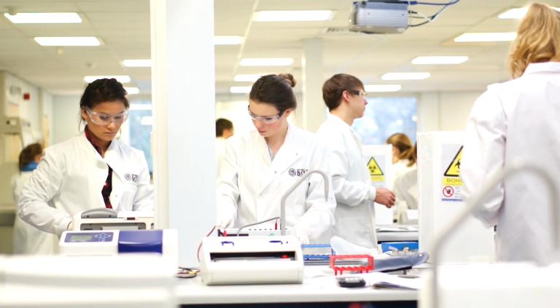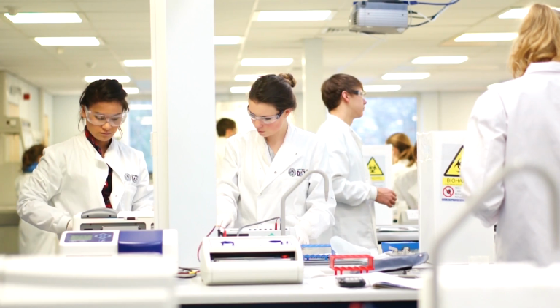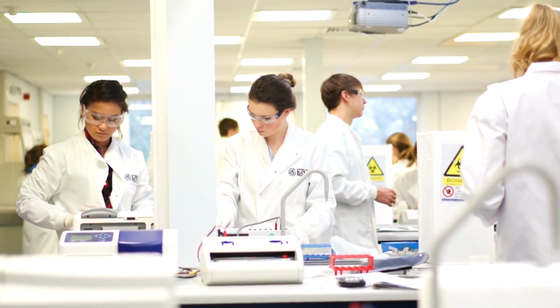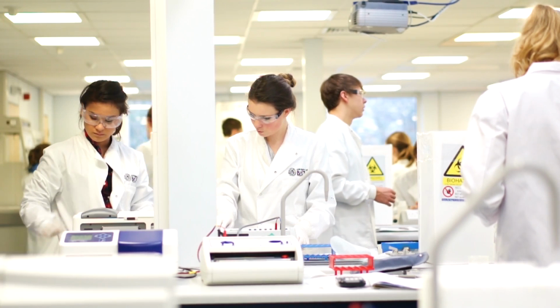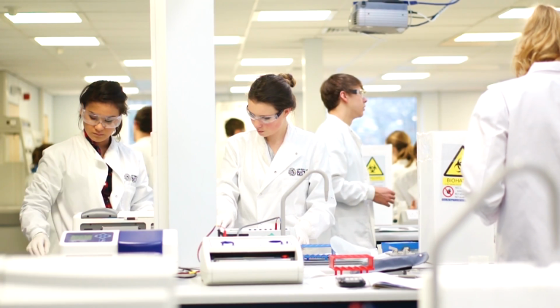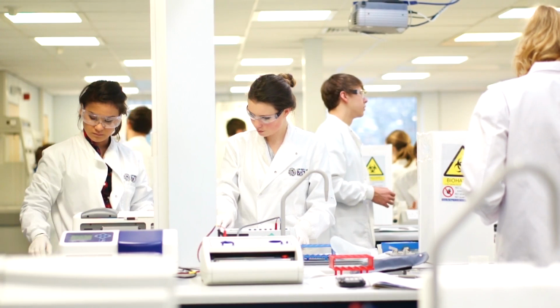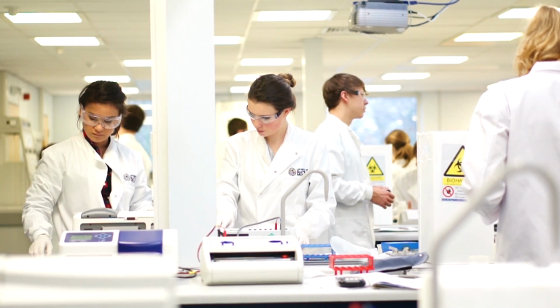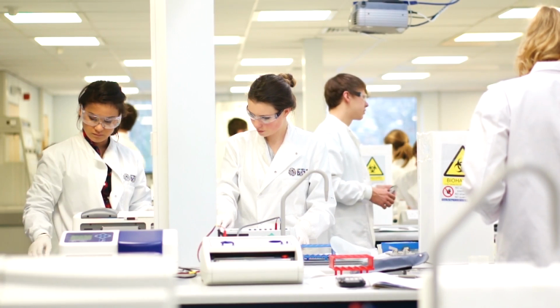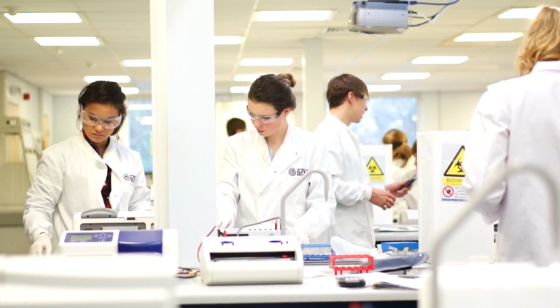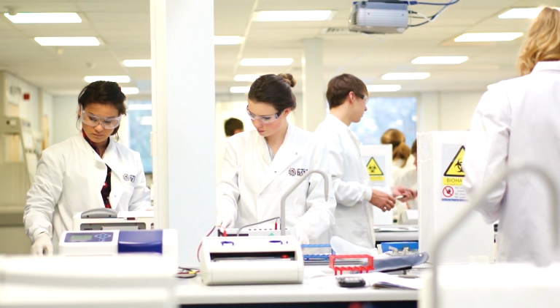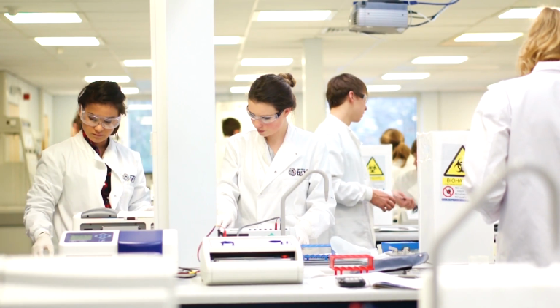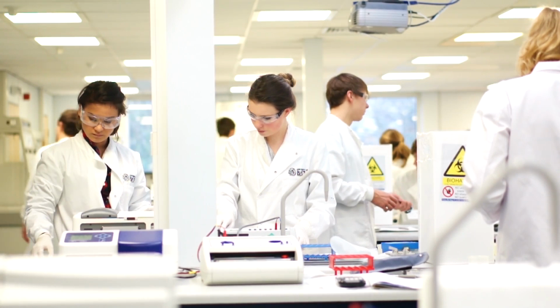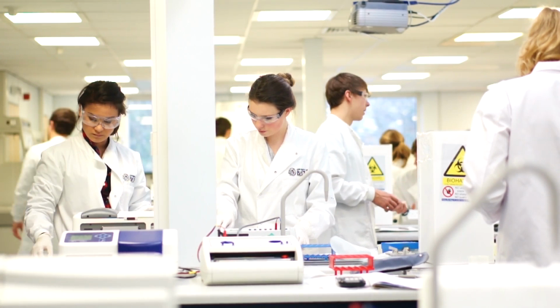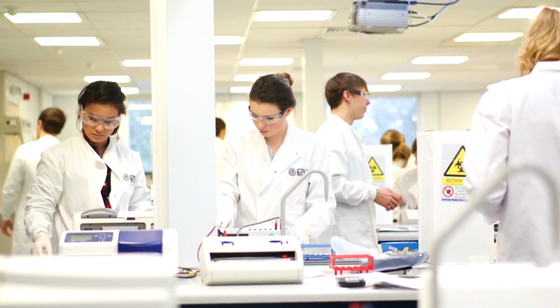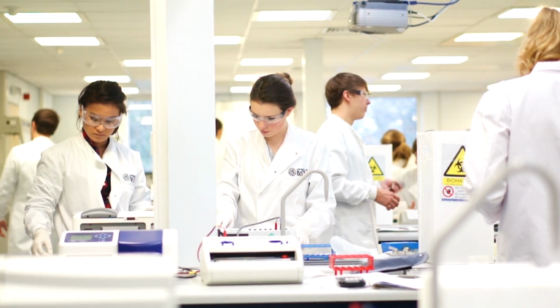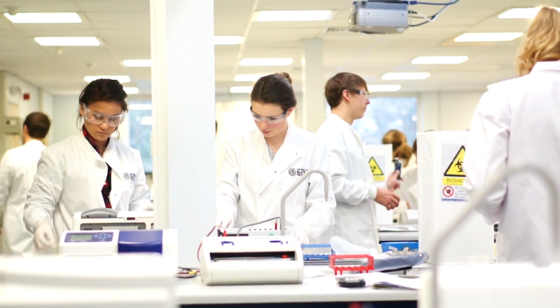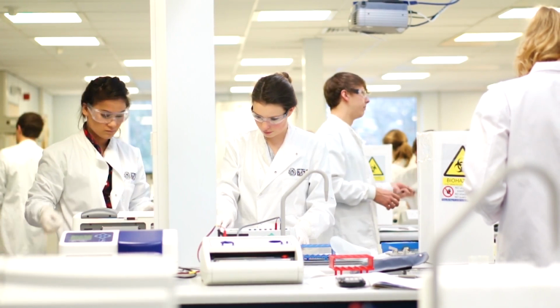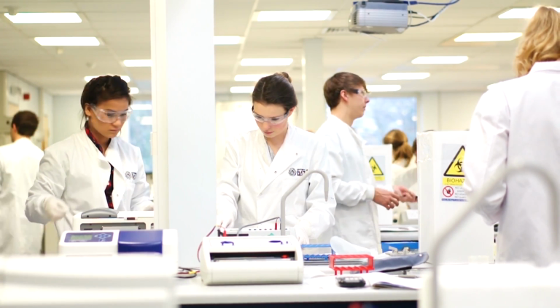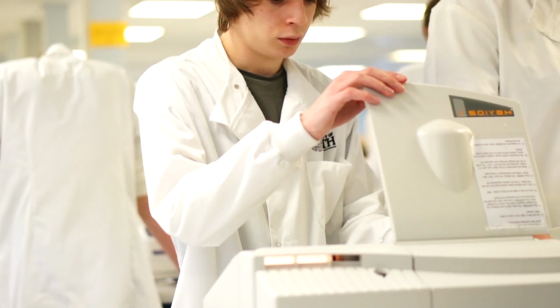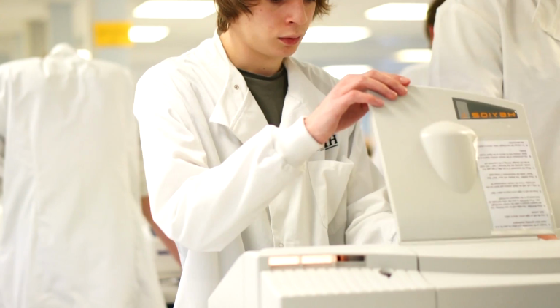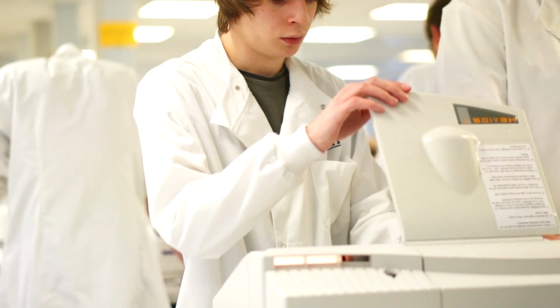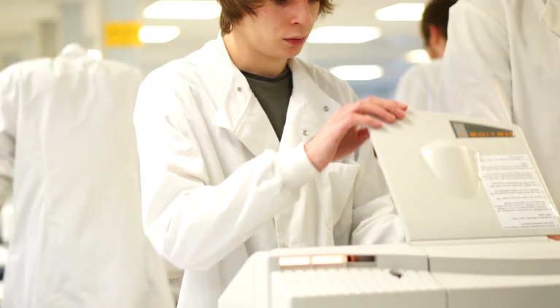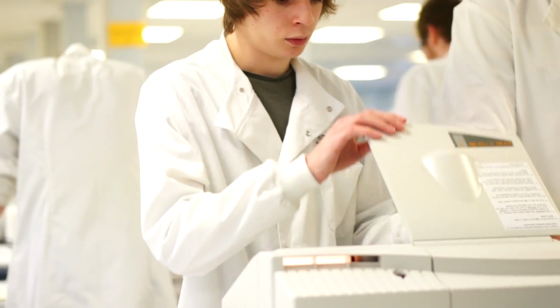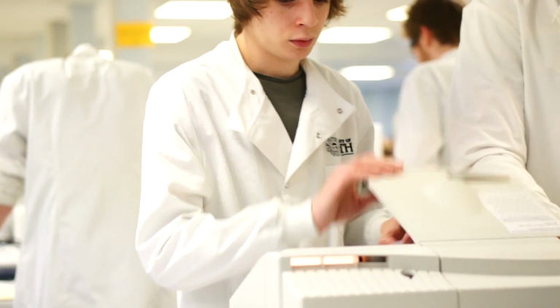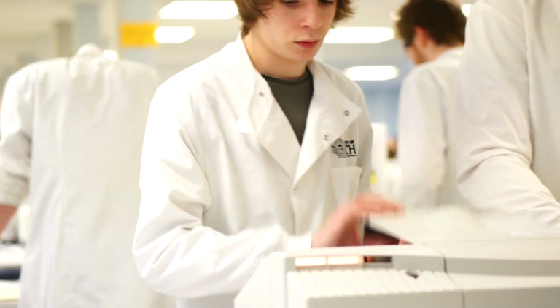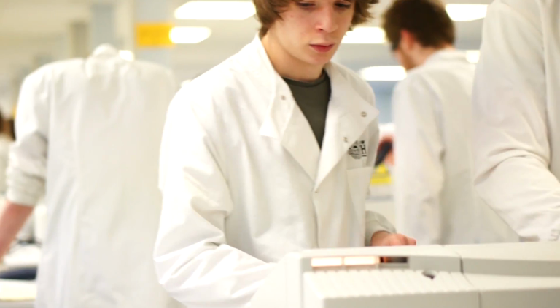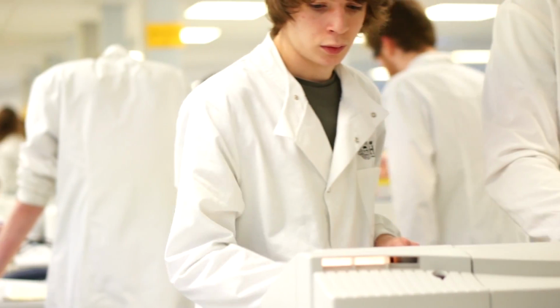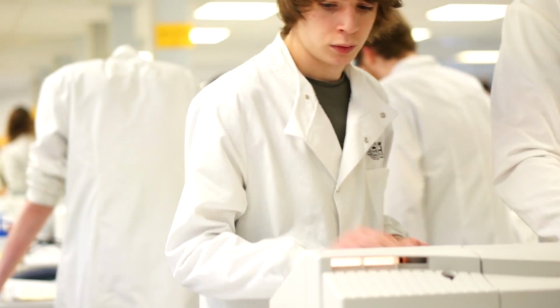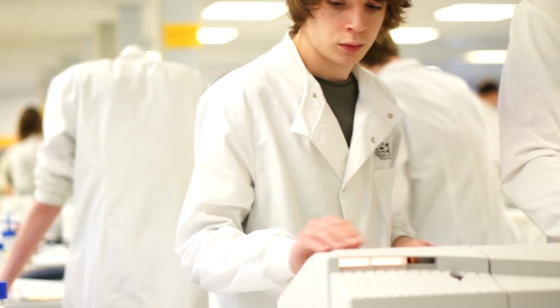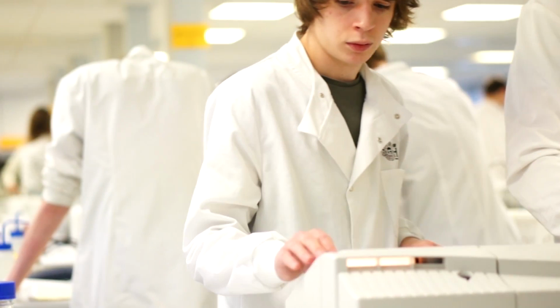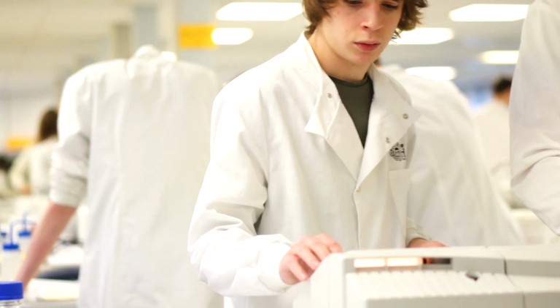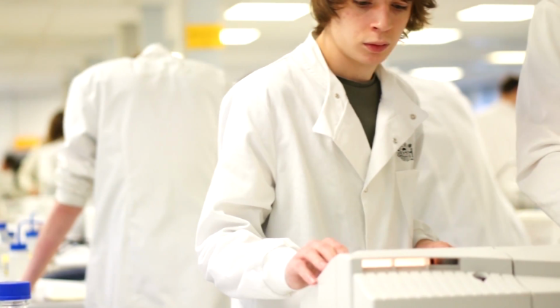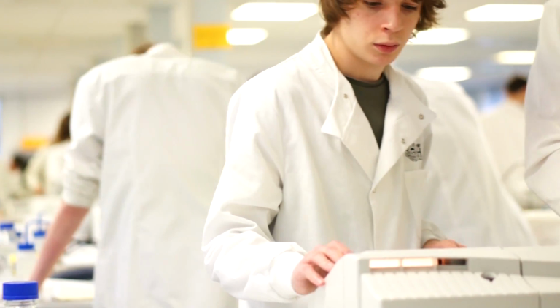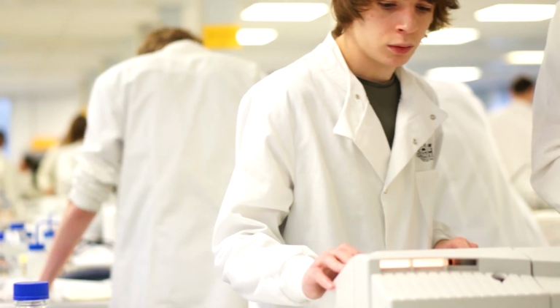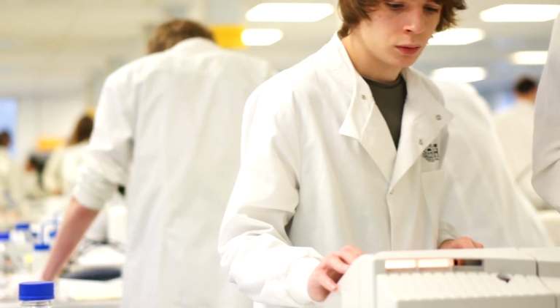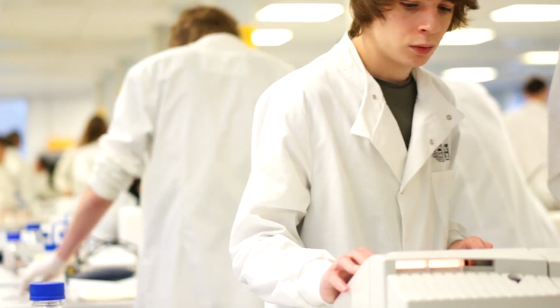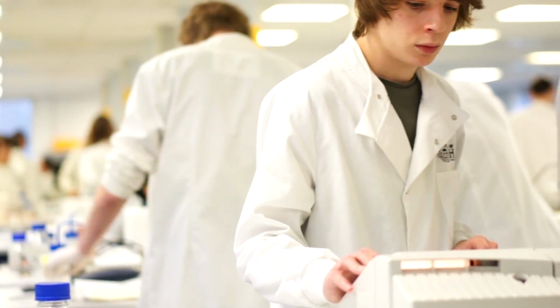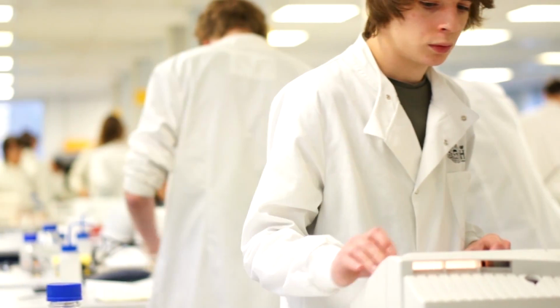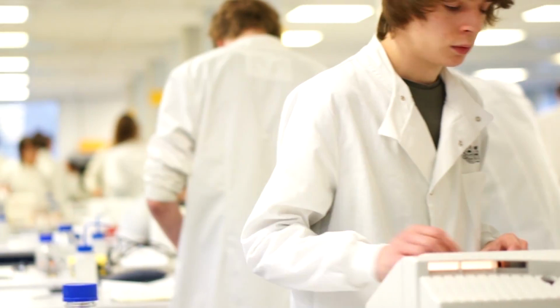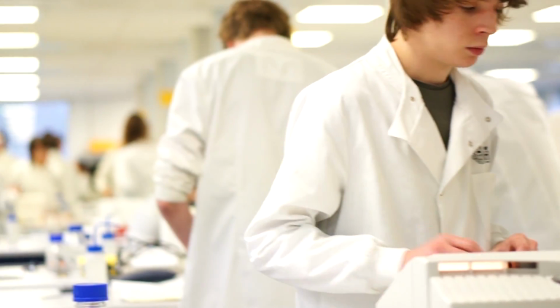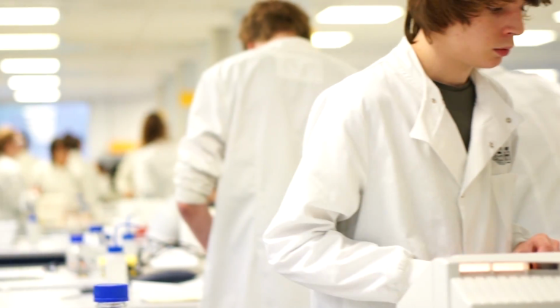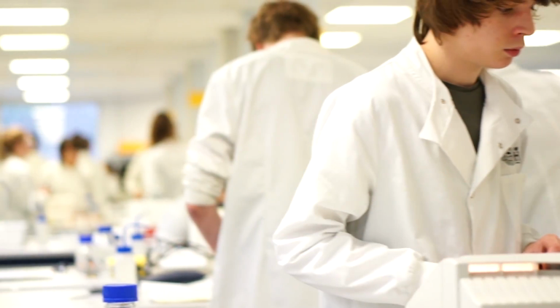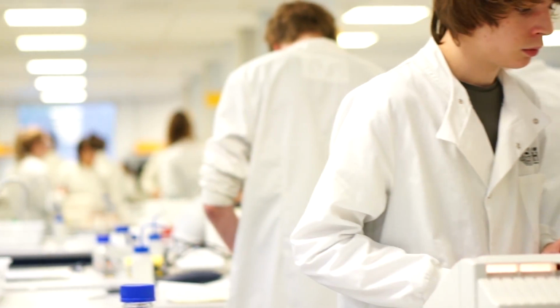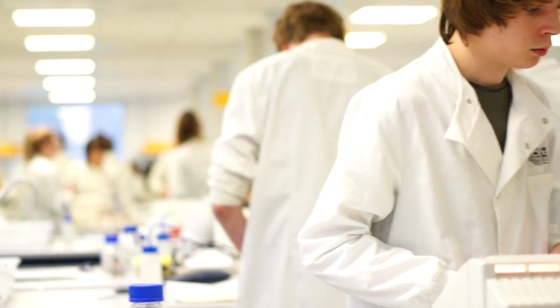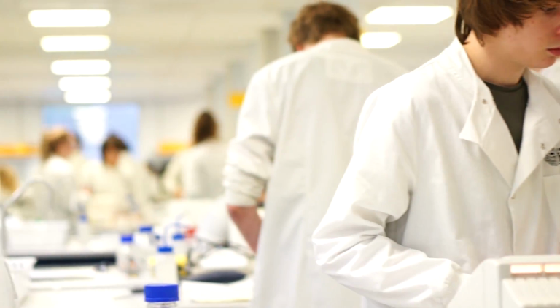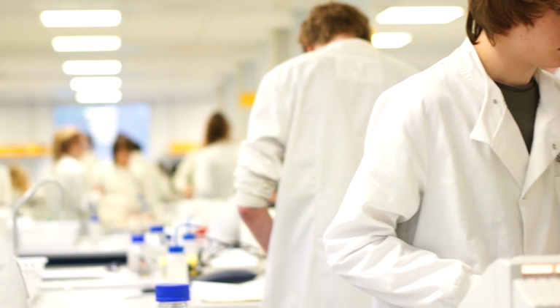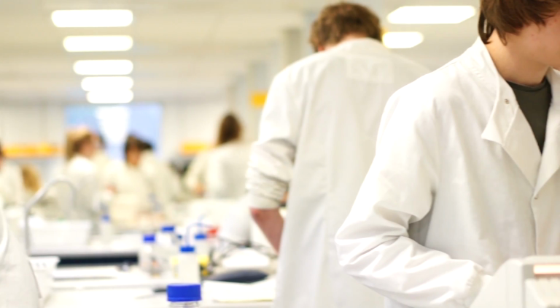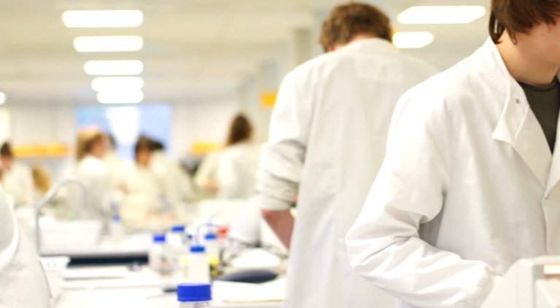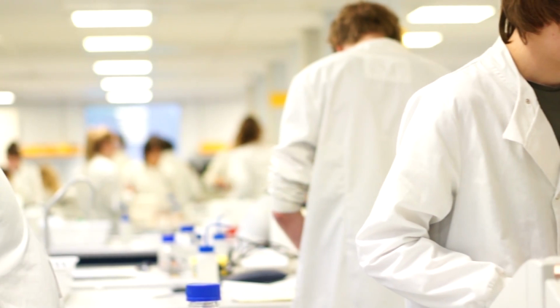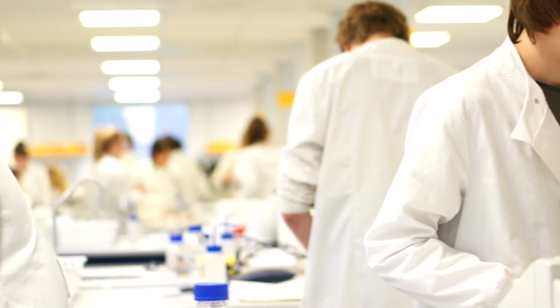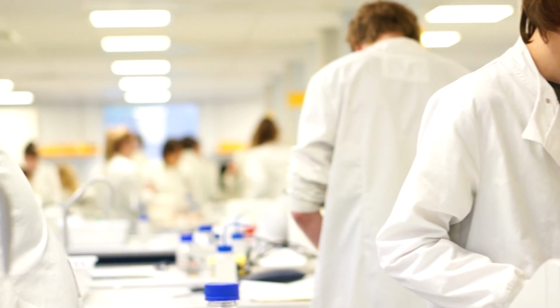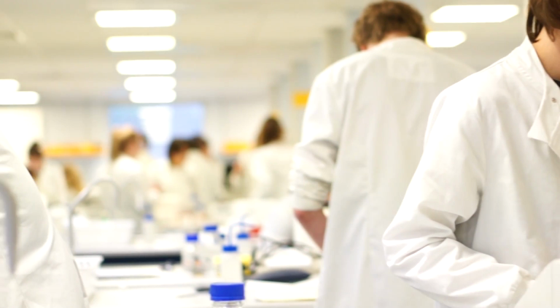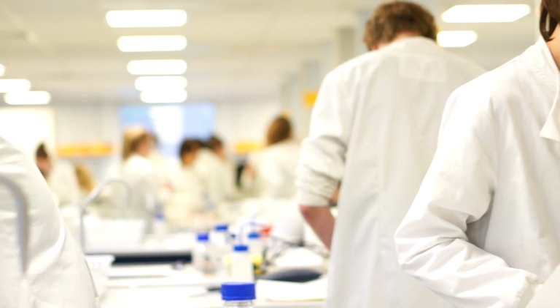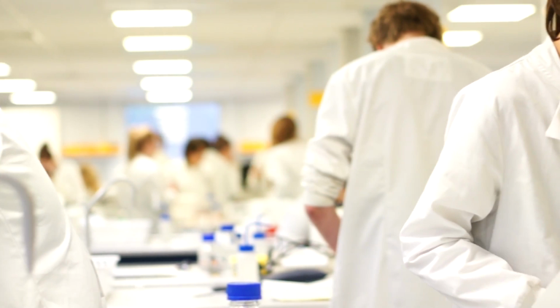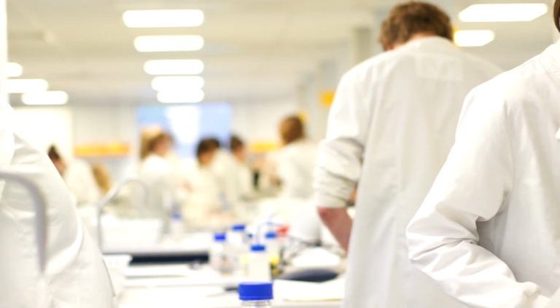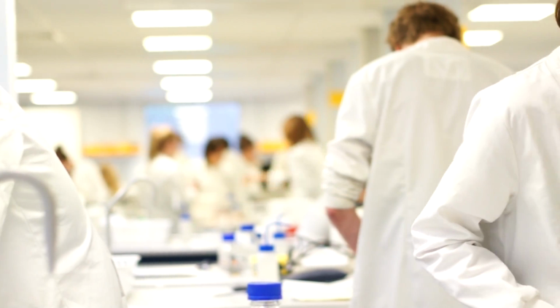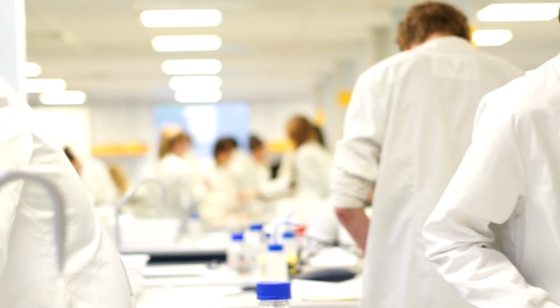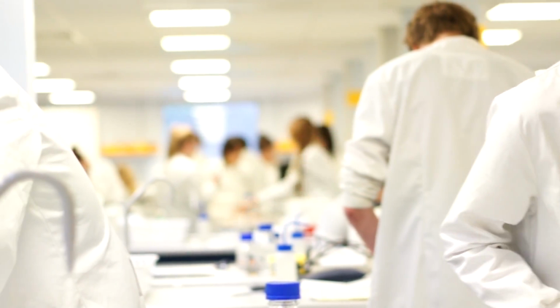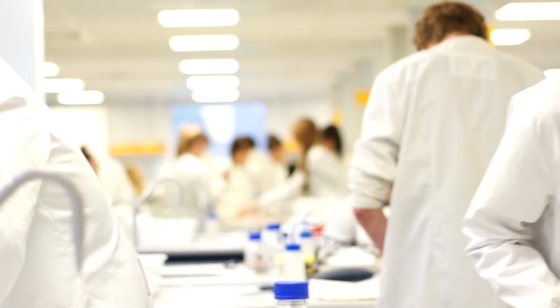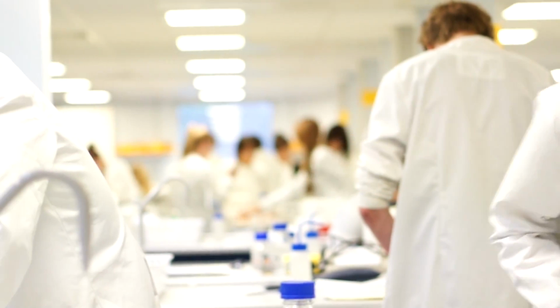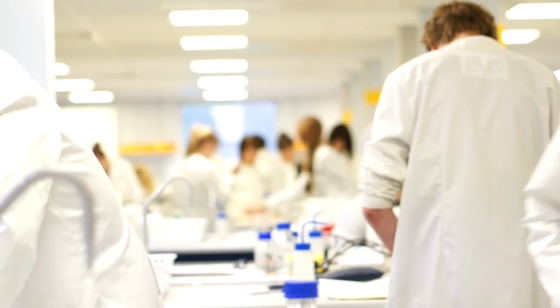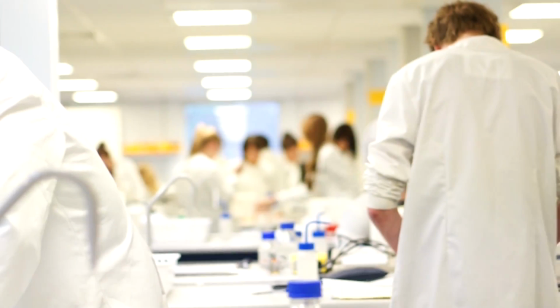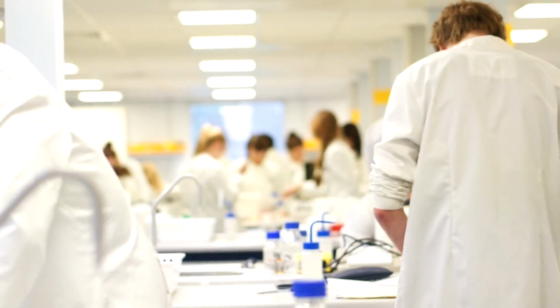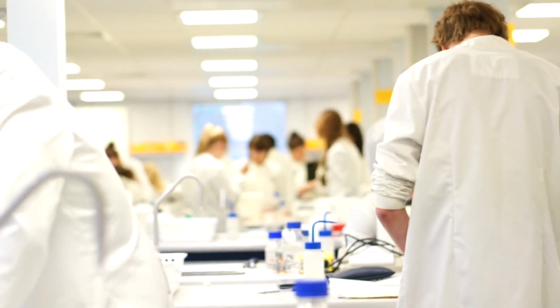As you progress through your degree you find that you continue to build upon the skills you learnt in previous years, which prepares you for your career.